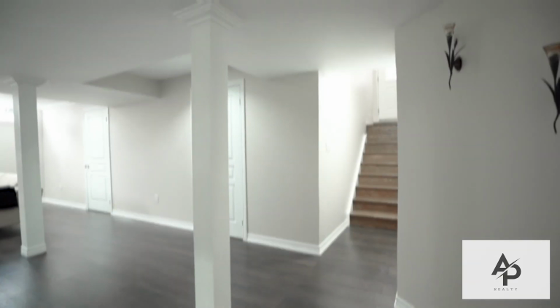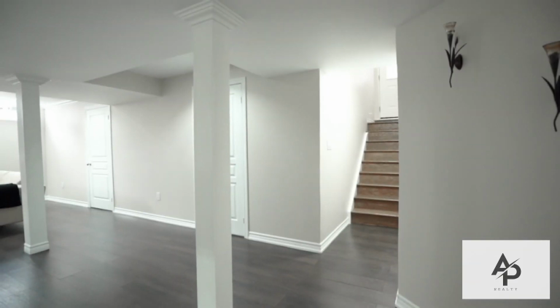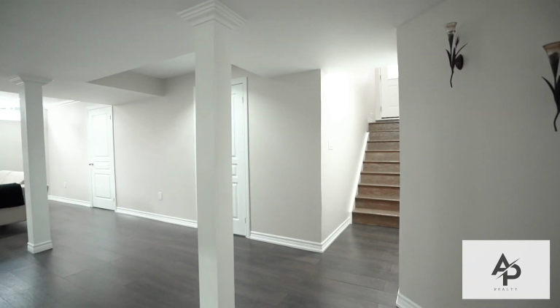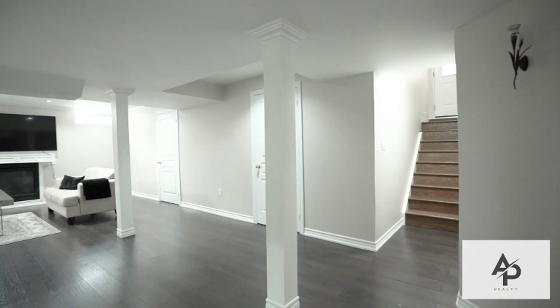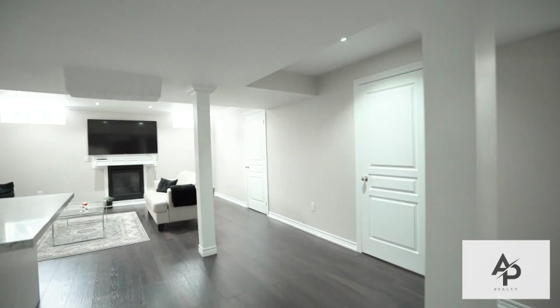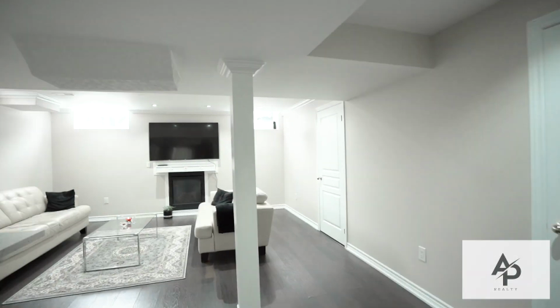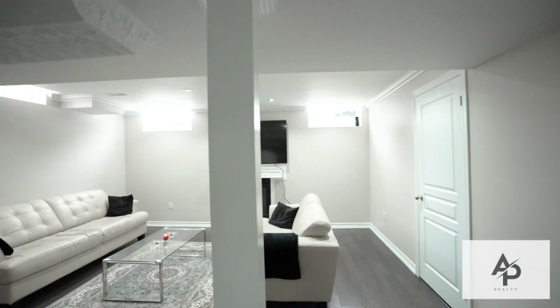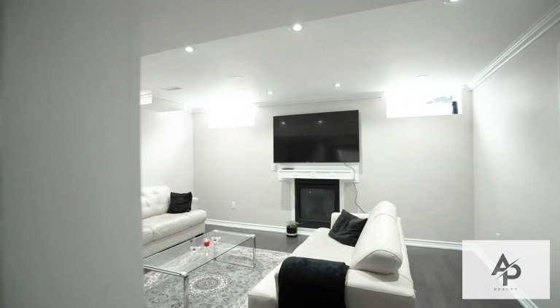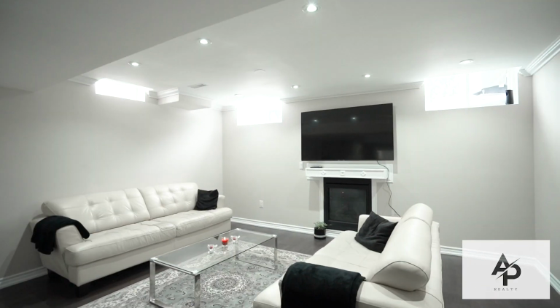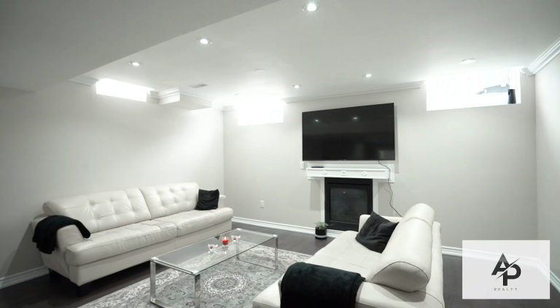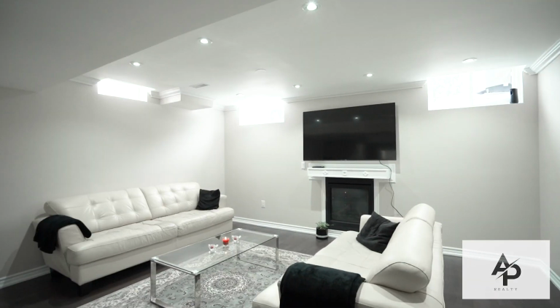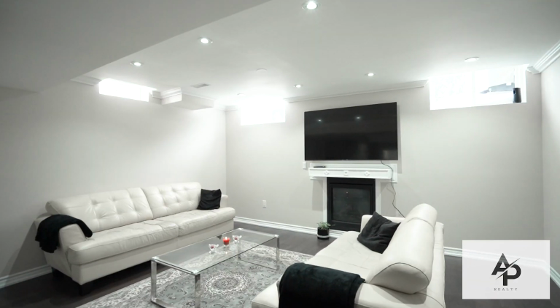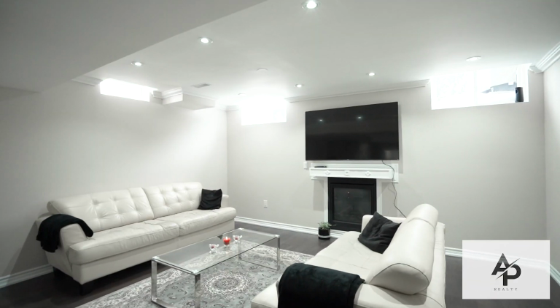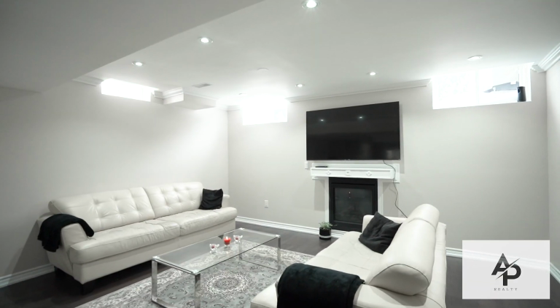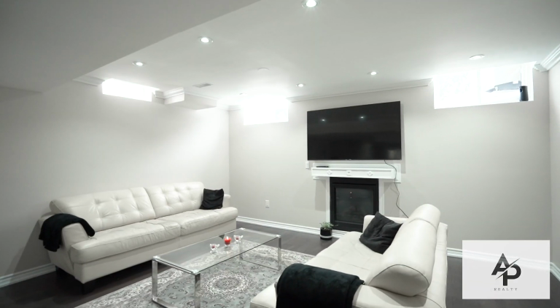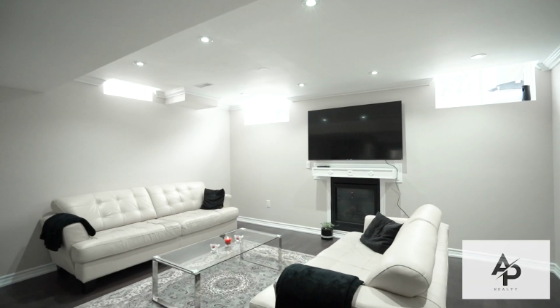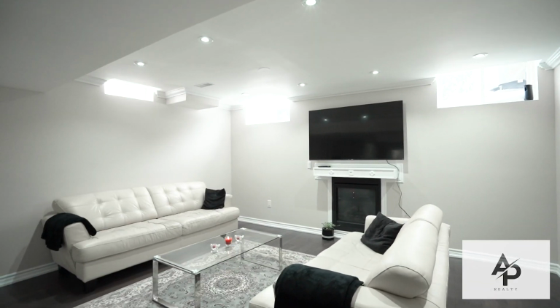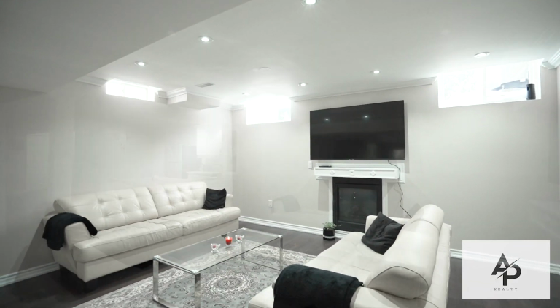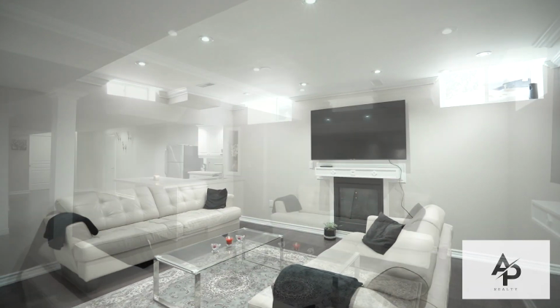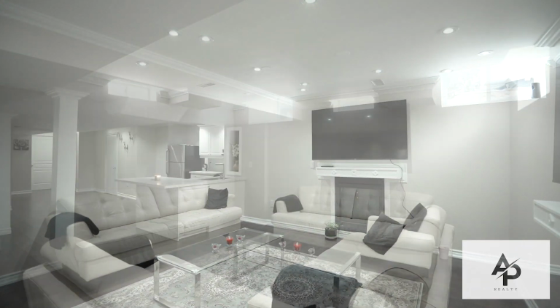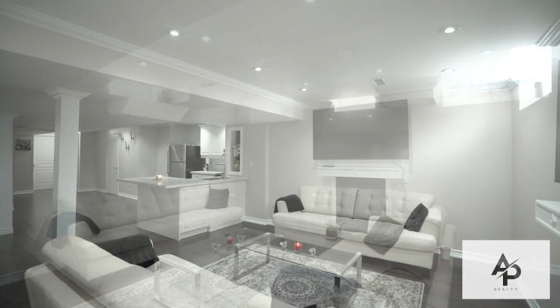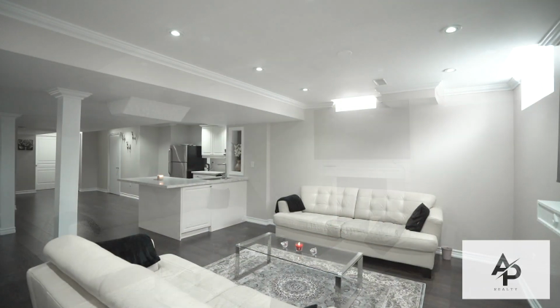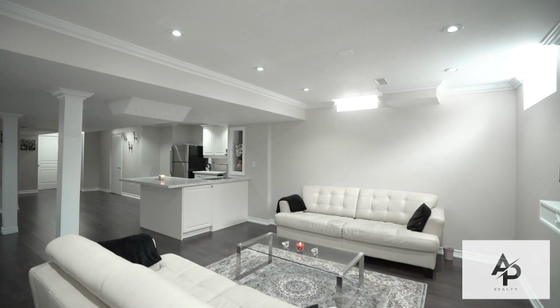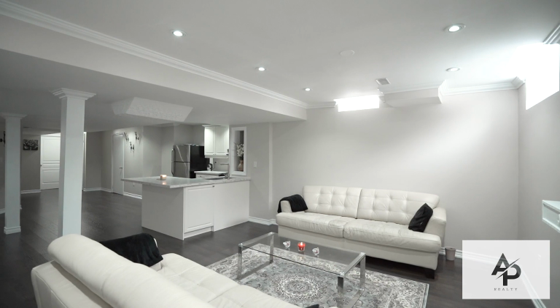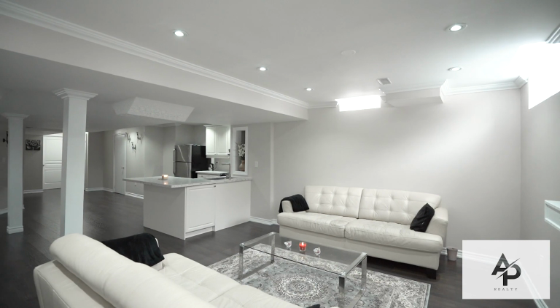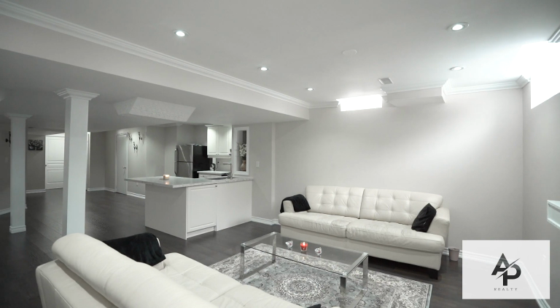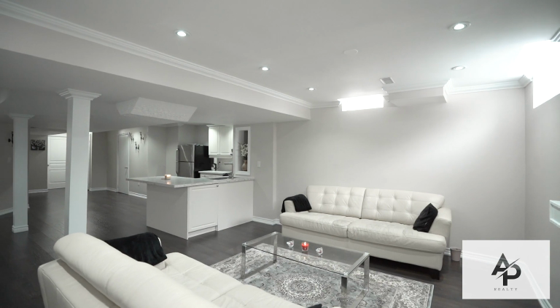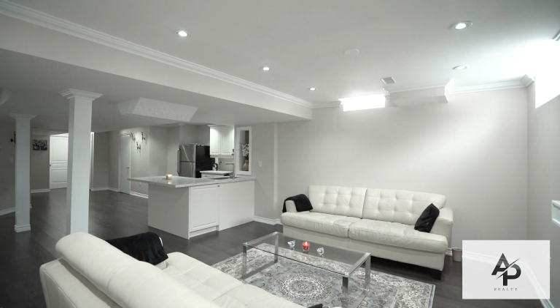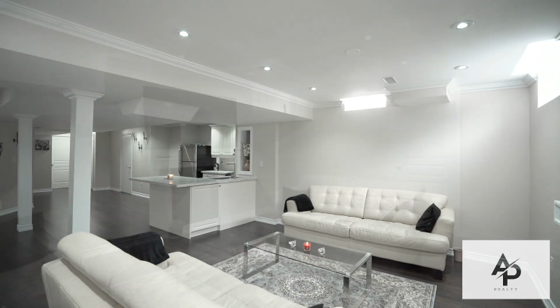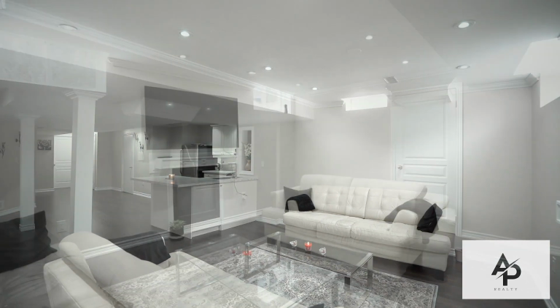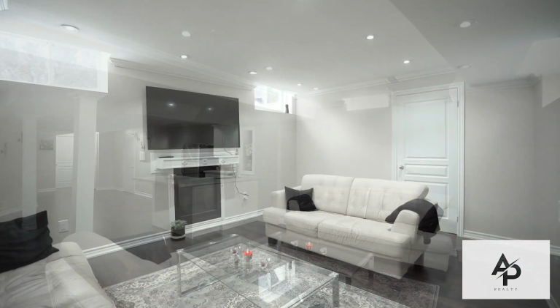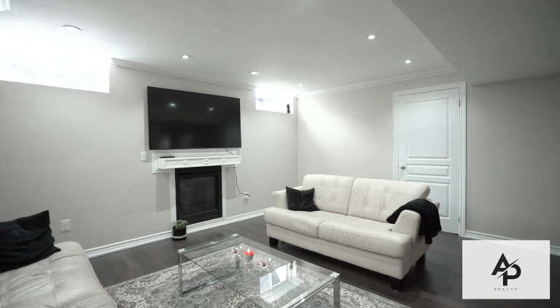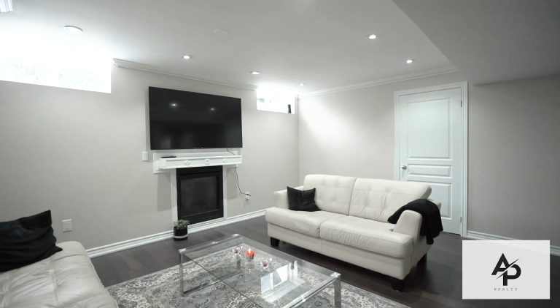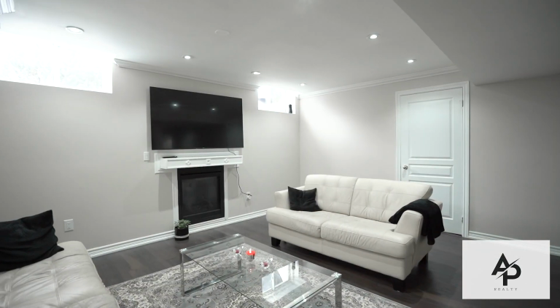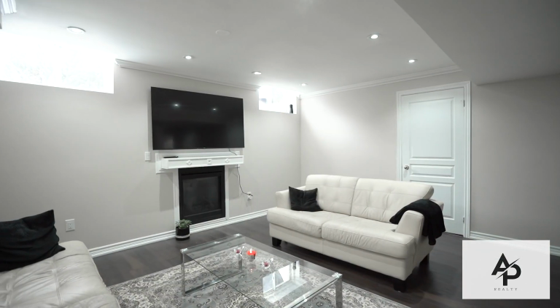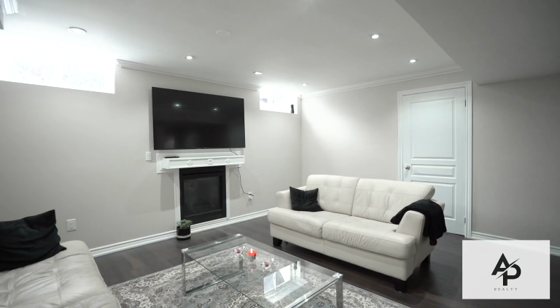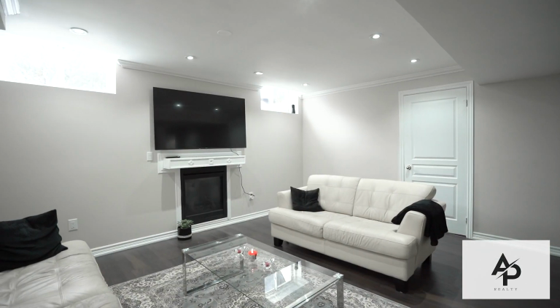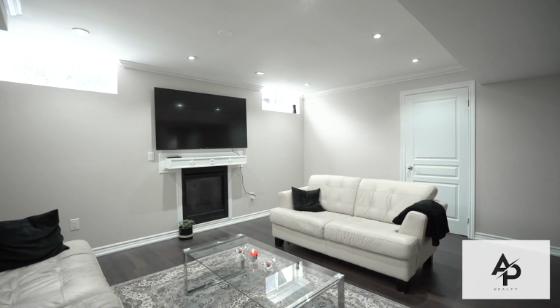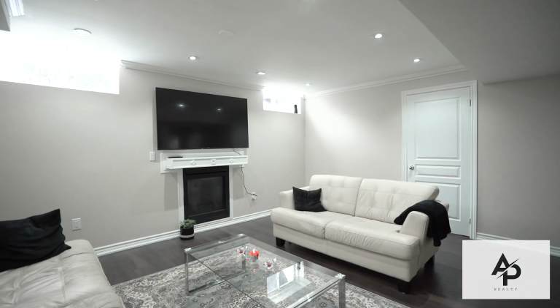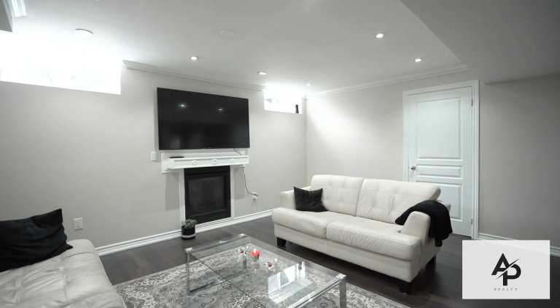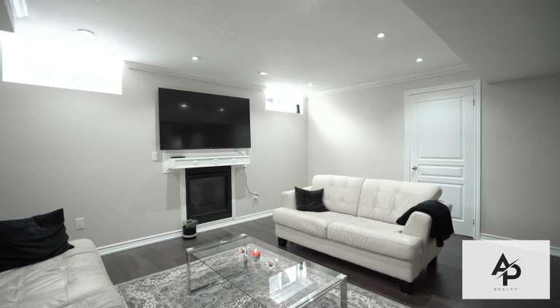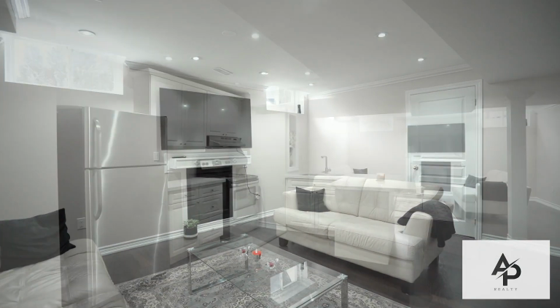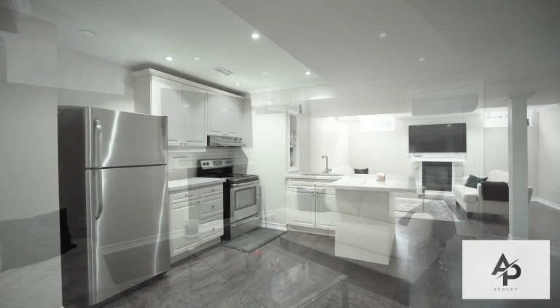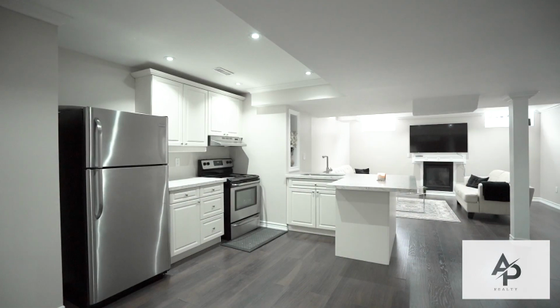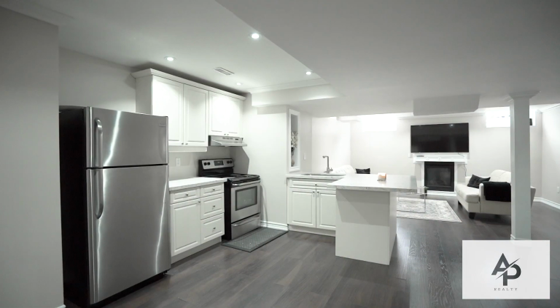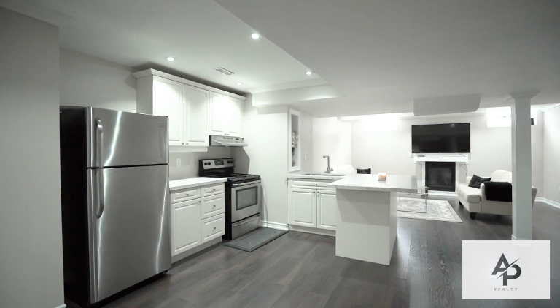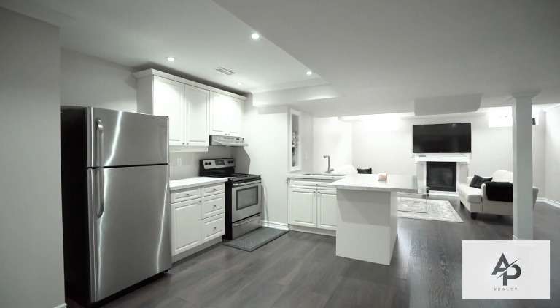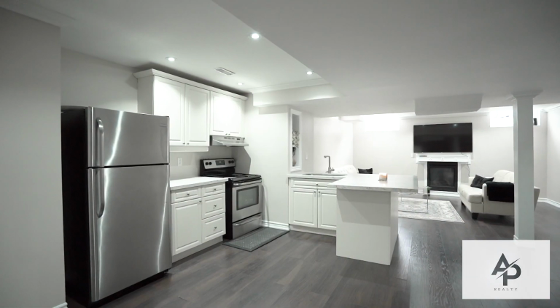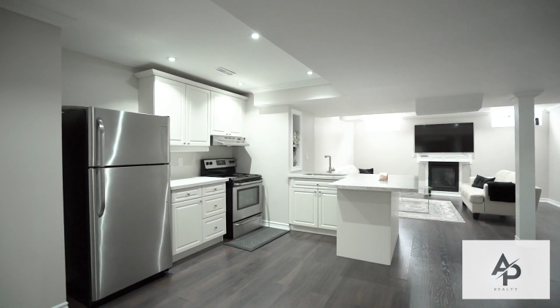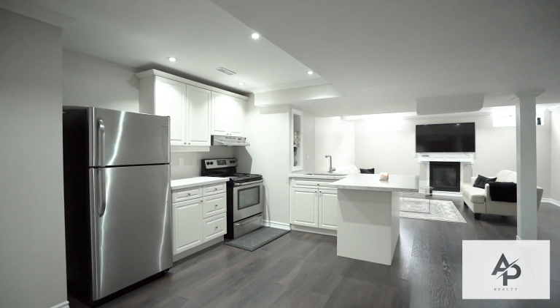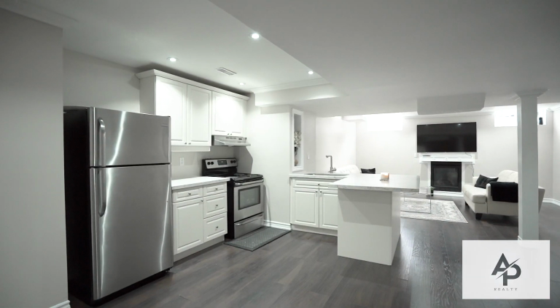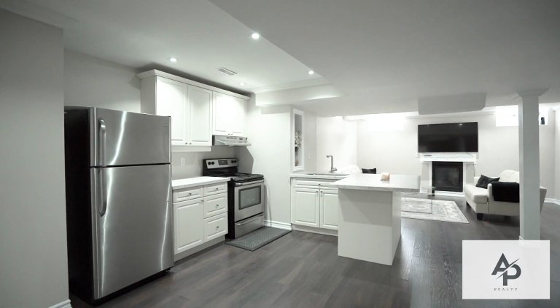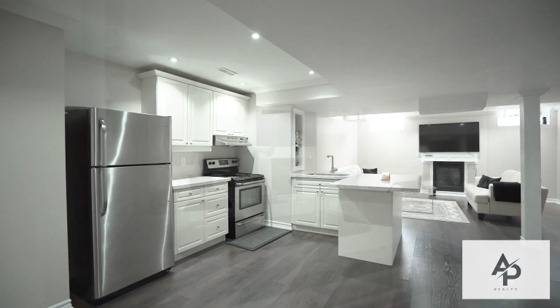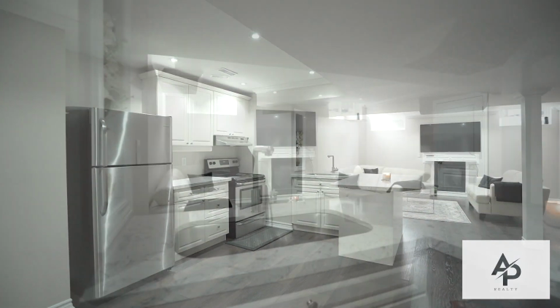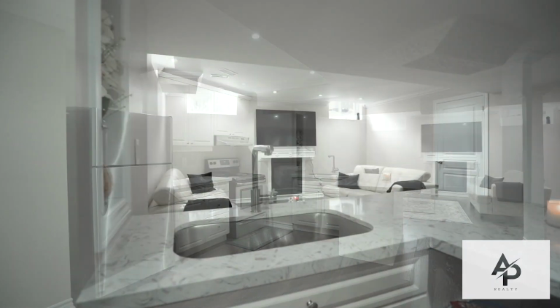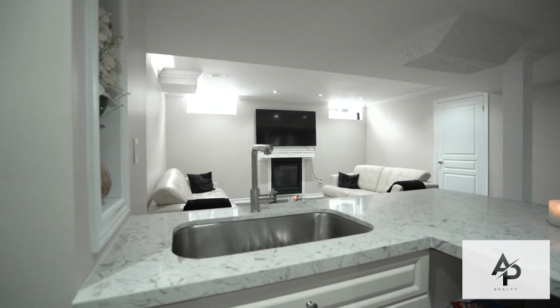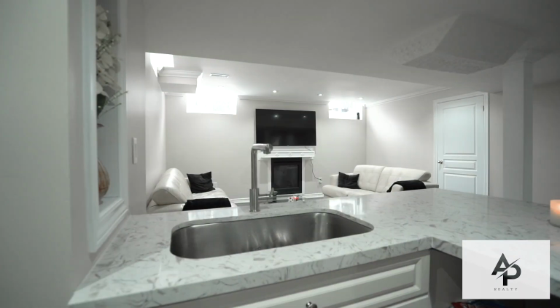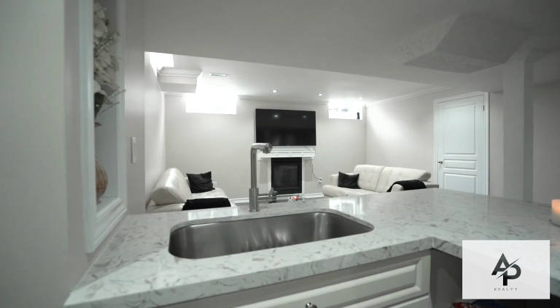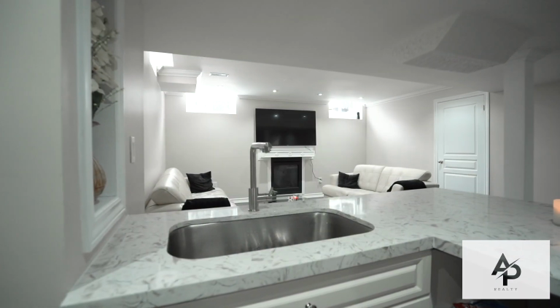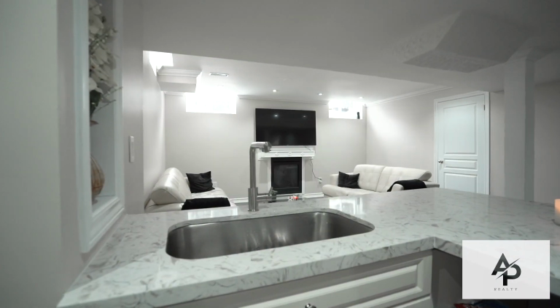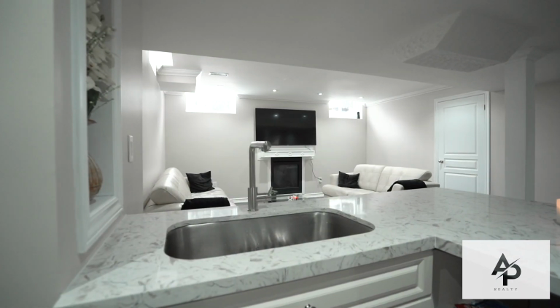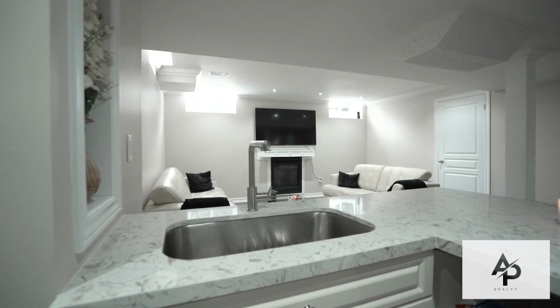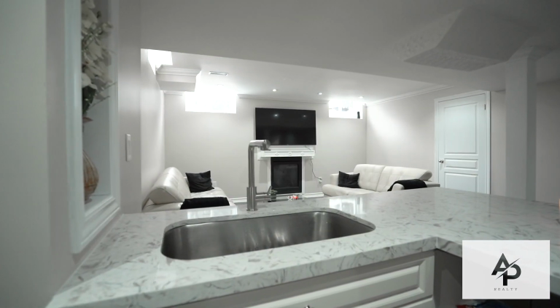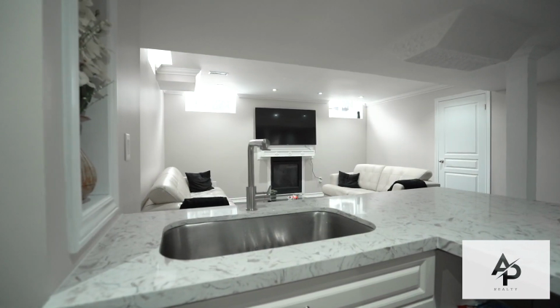This open-concept fully-finished basement features a separate entrance, two large bedrooms, bath, and kitchen.